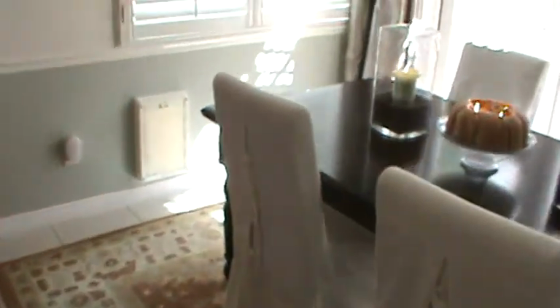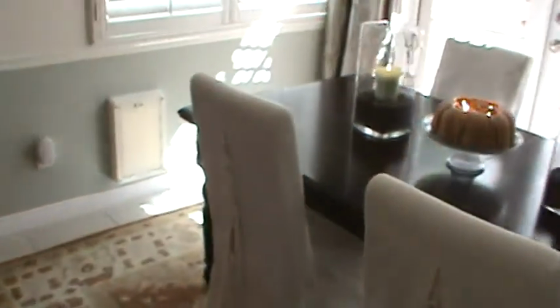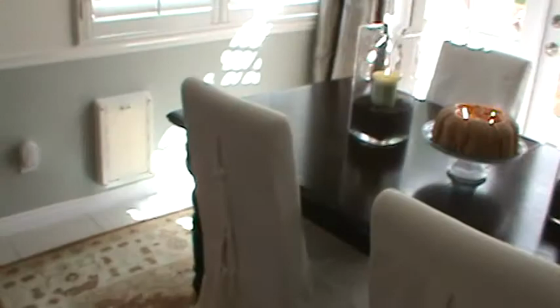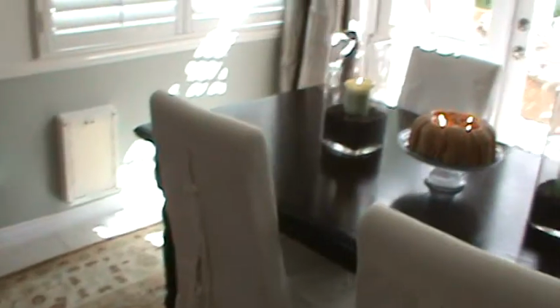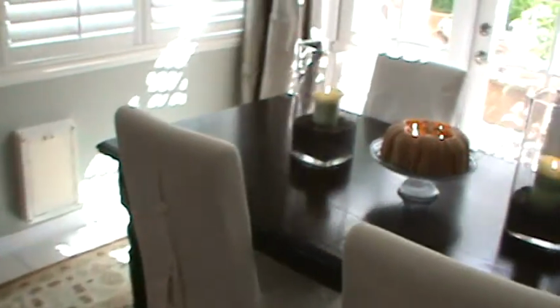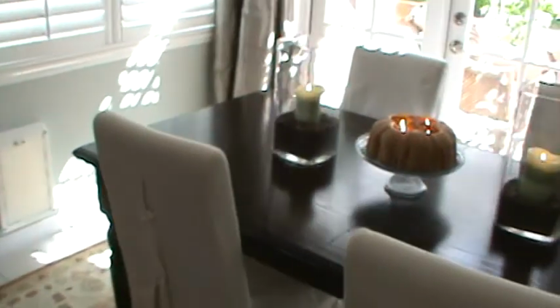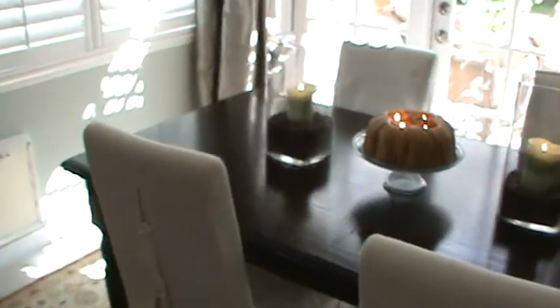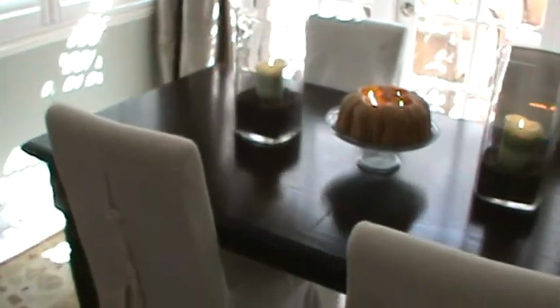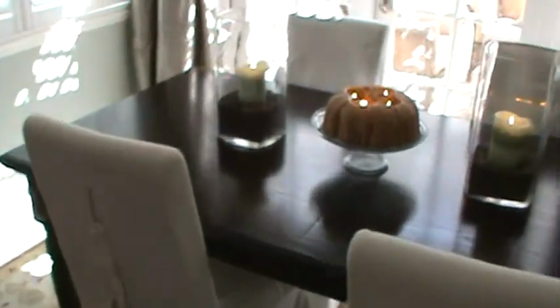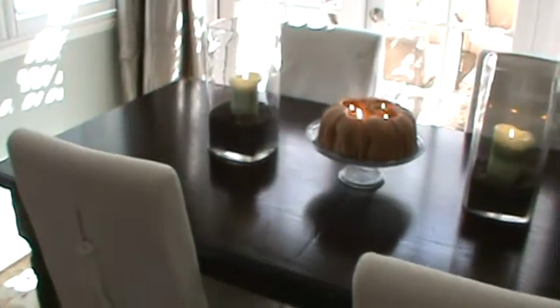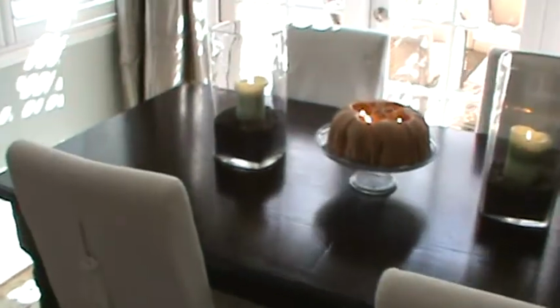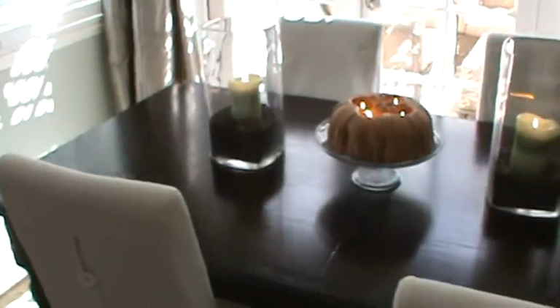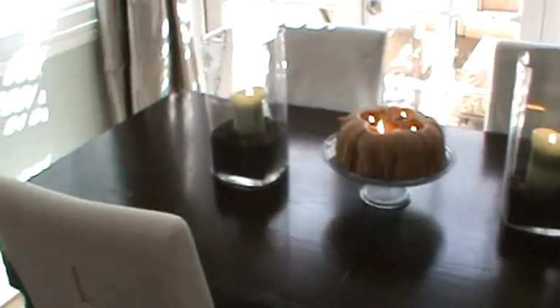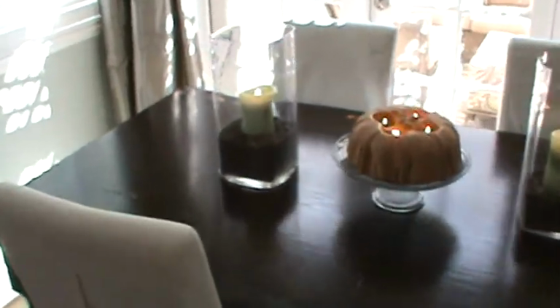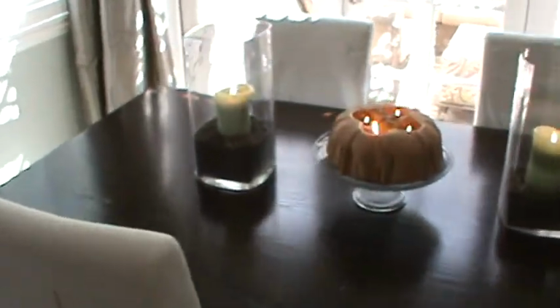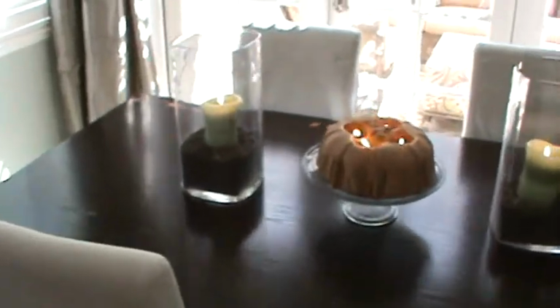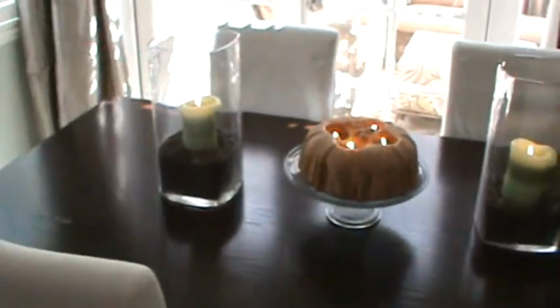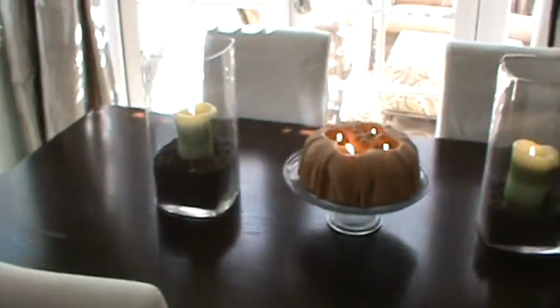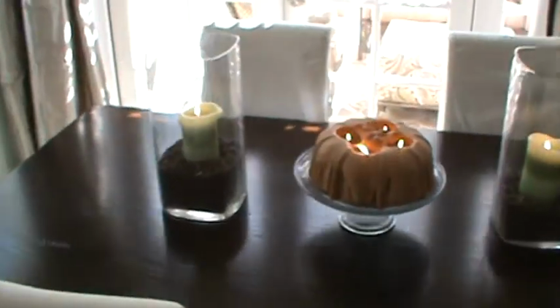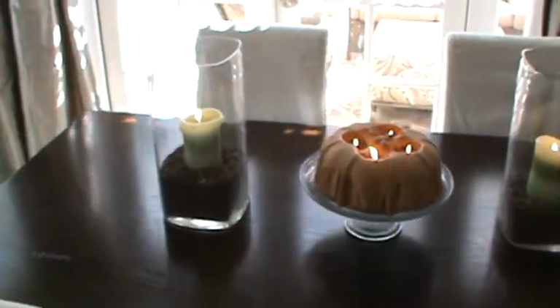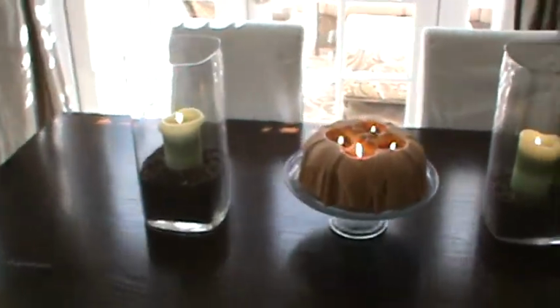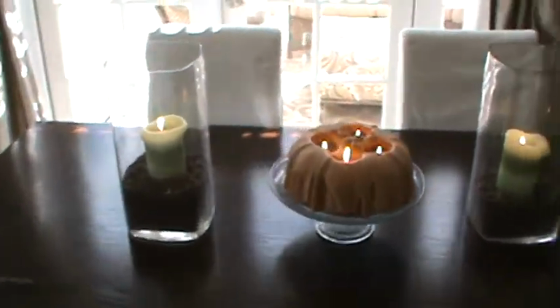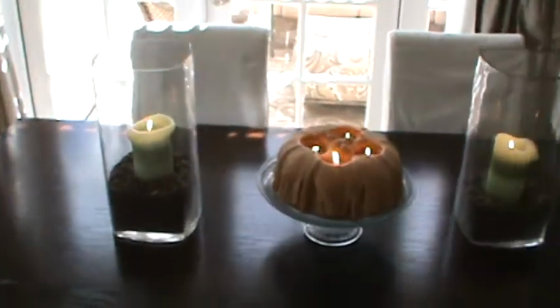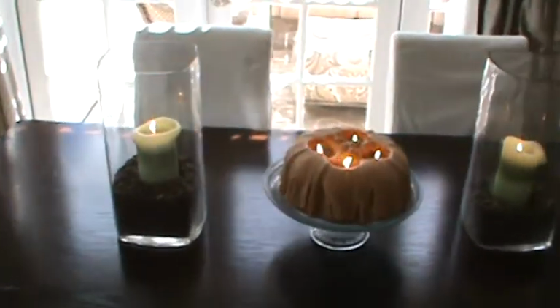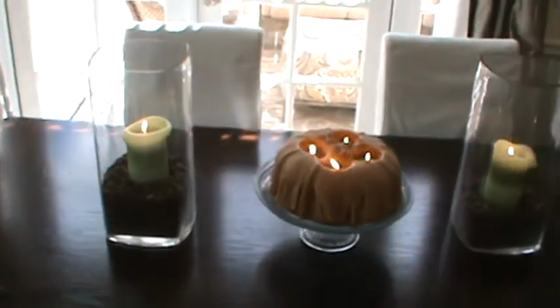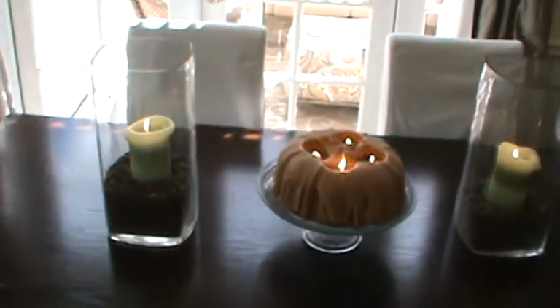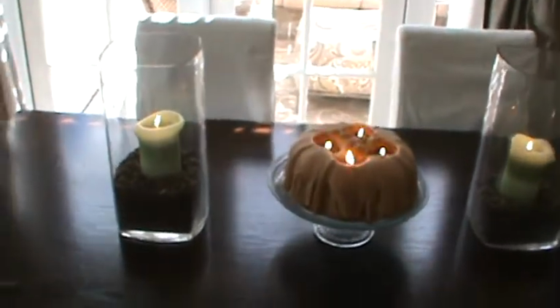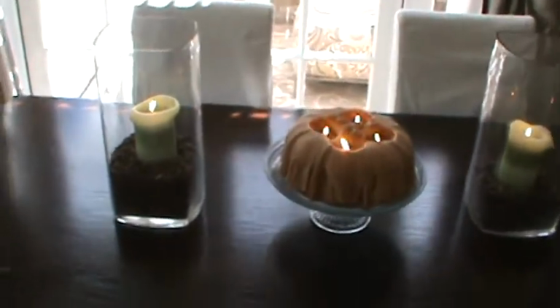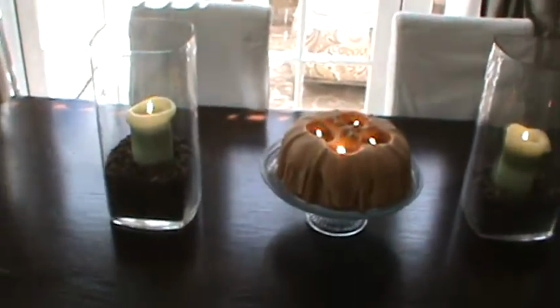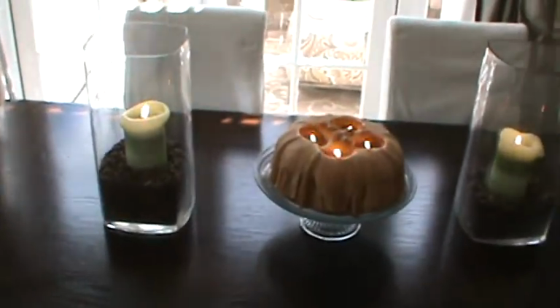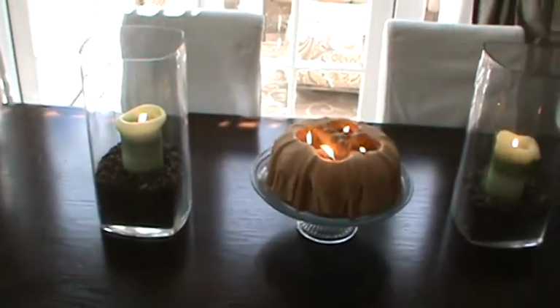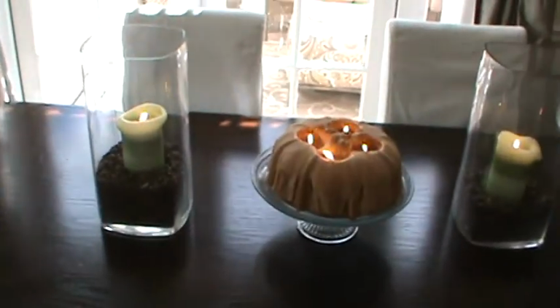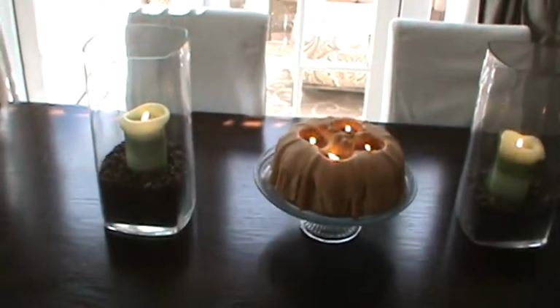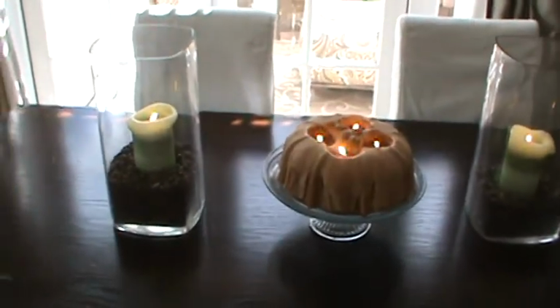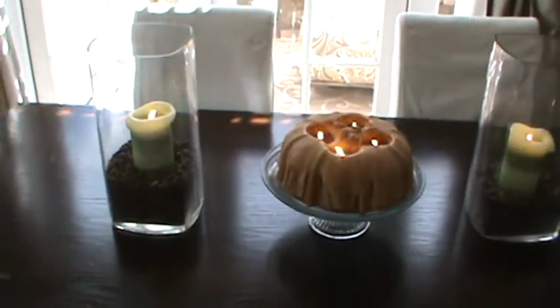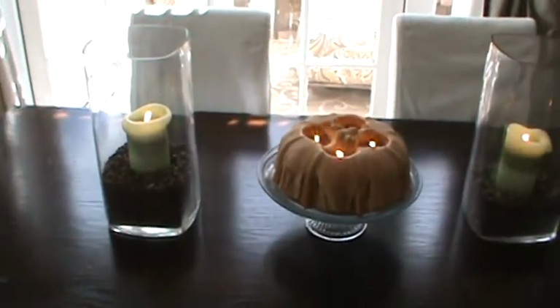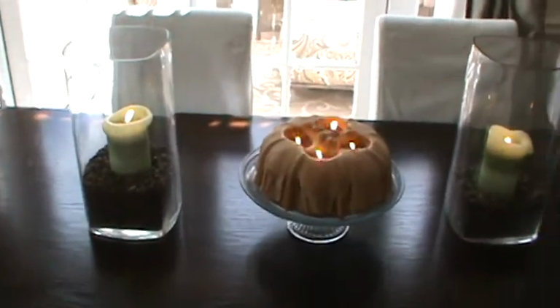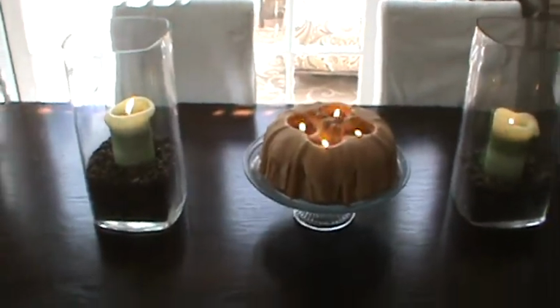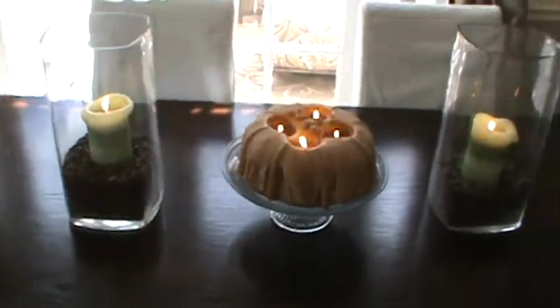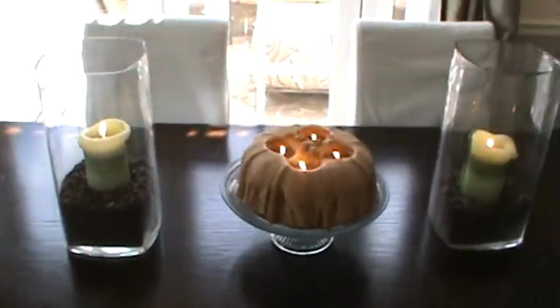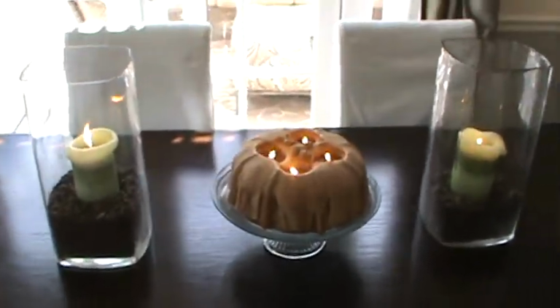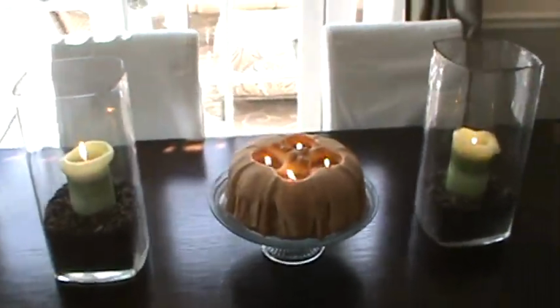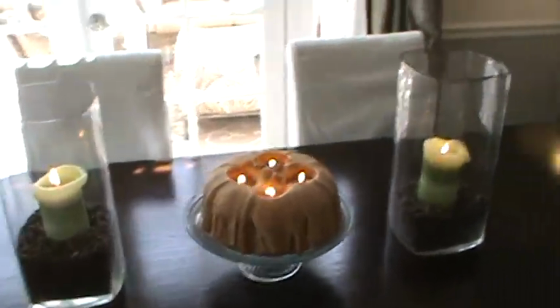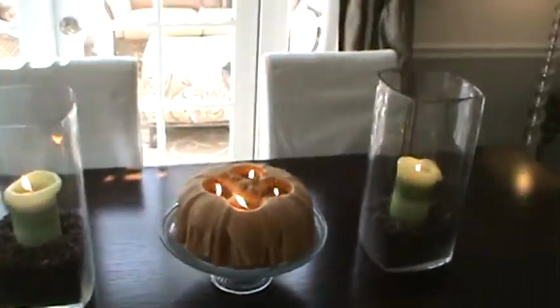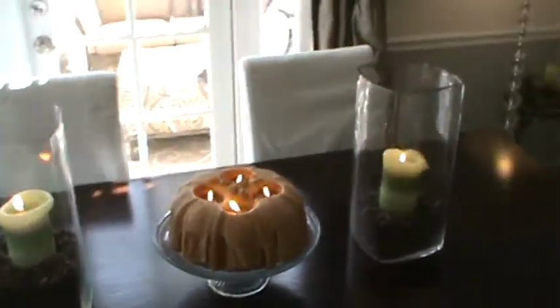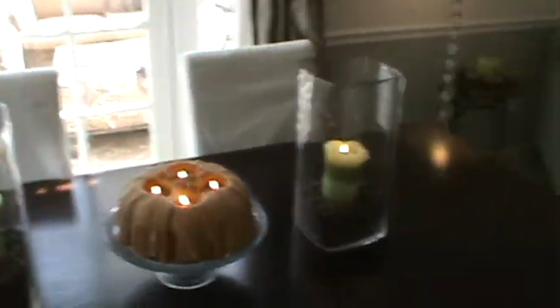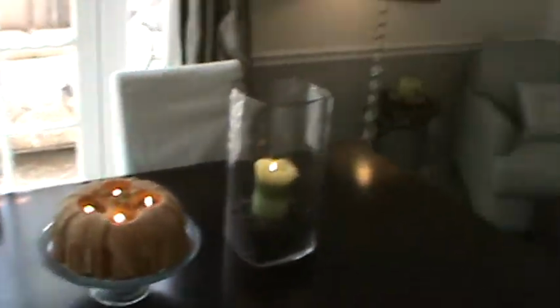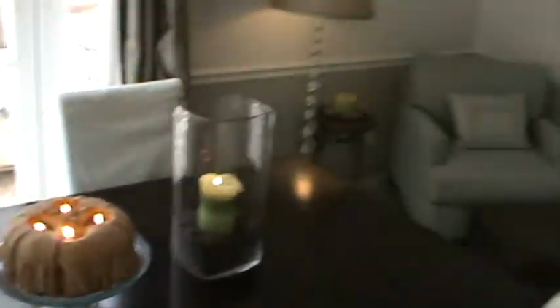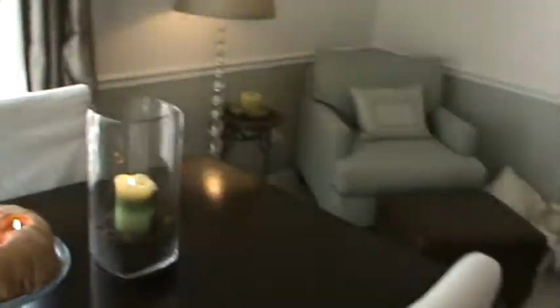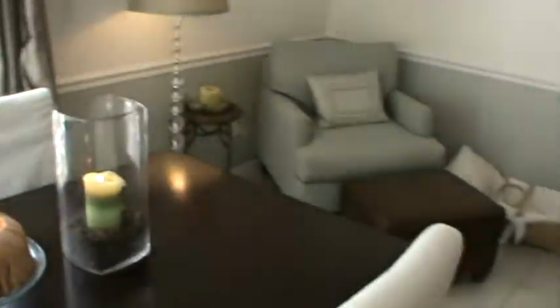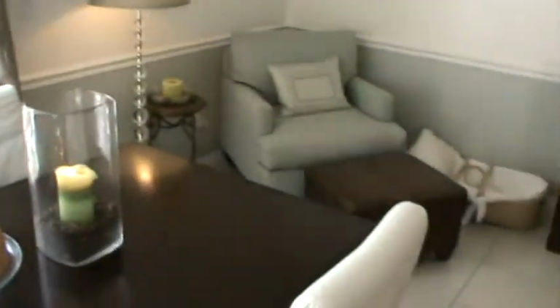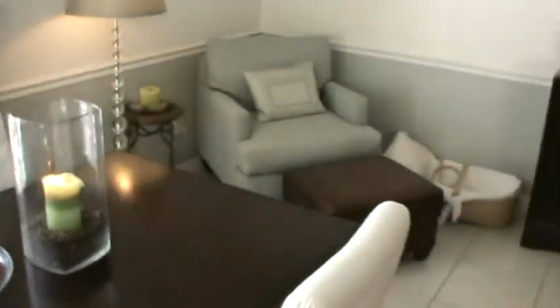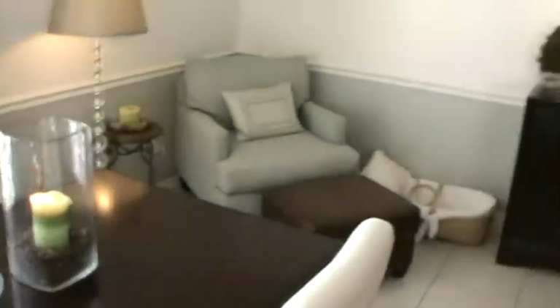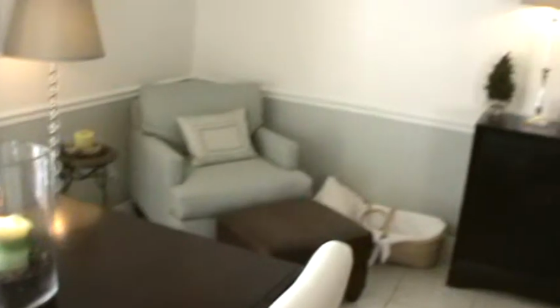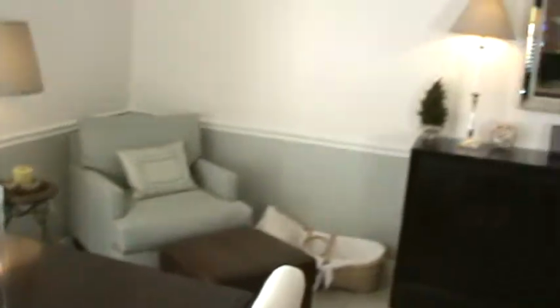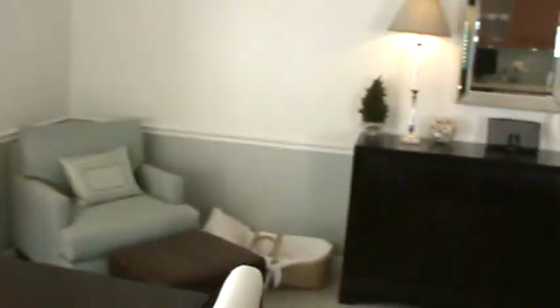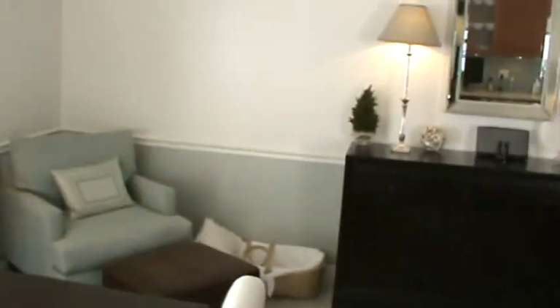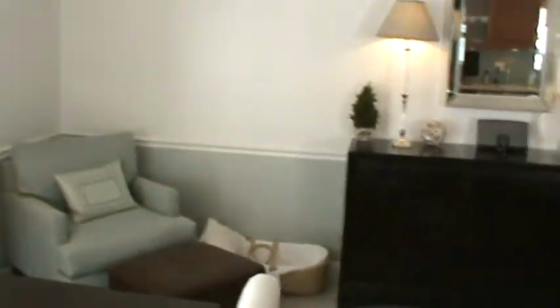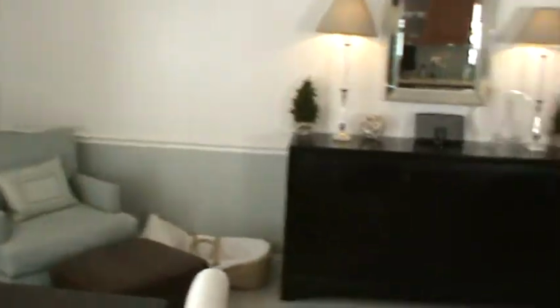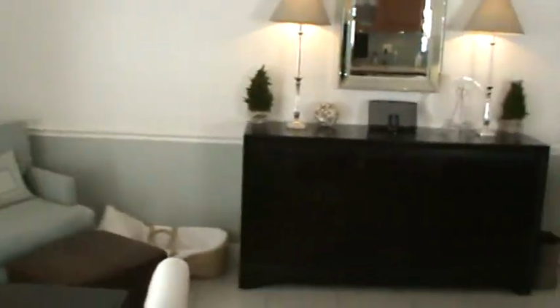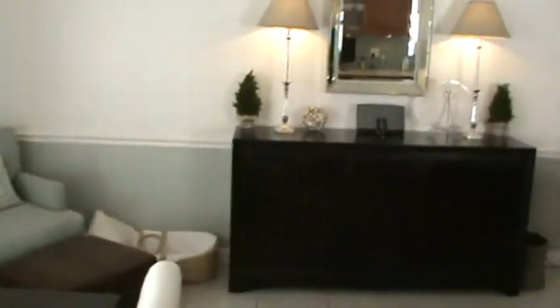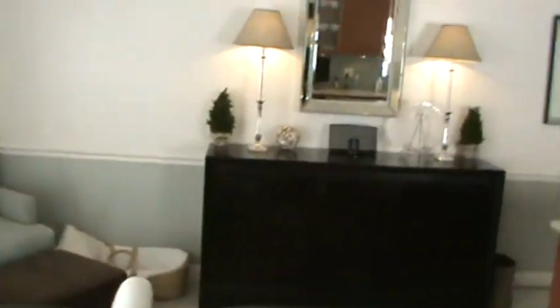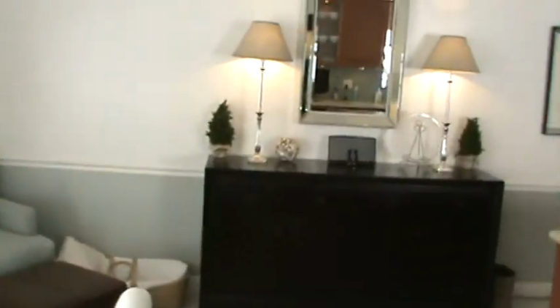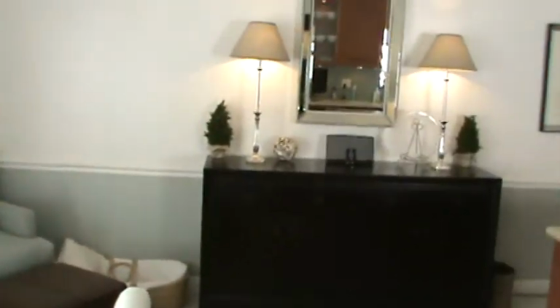Grammy, this is my candle like yours, but mine's a Bundt cake. I always burn it in the kitchen — it smells so good.